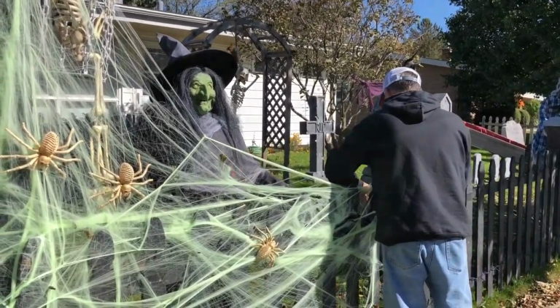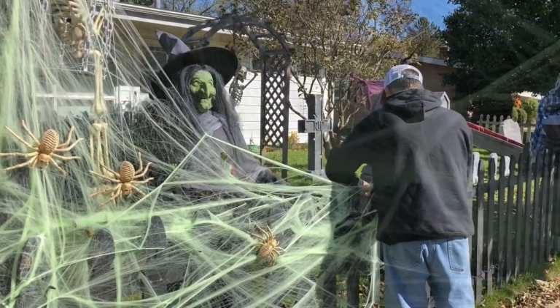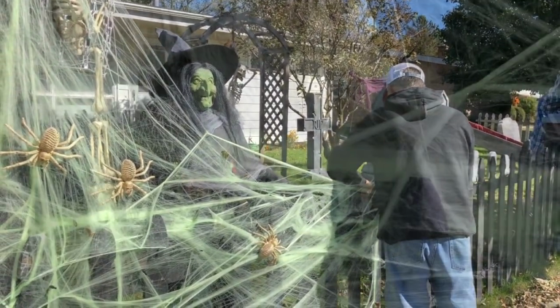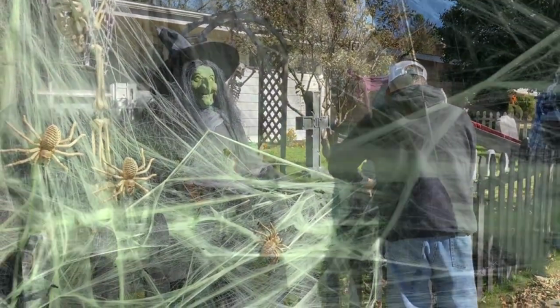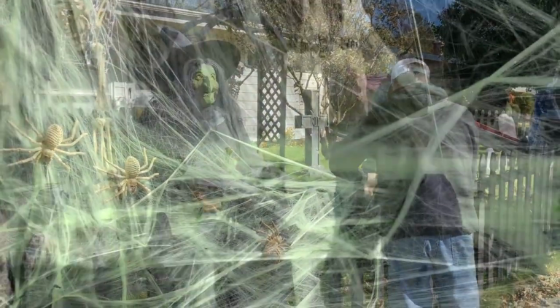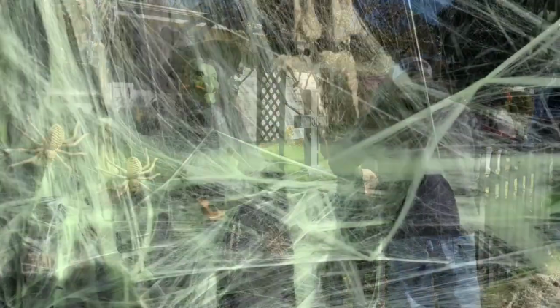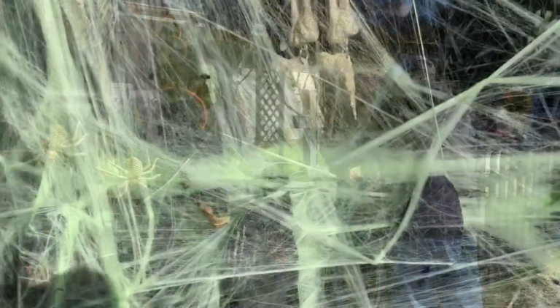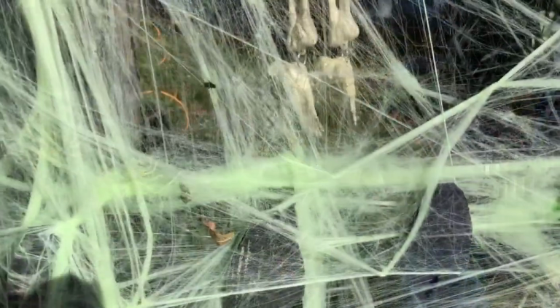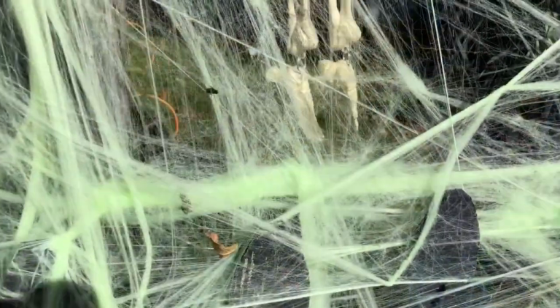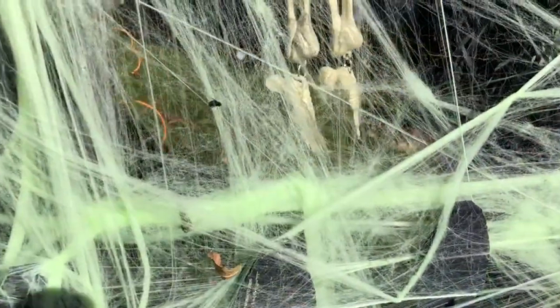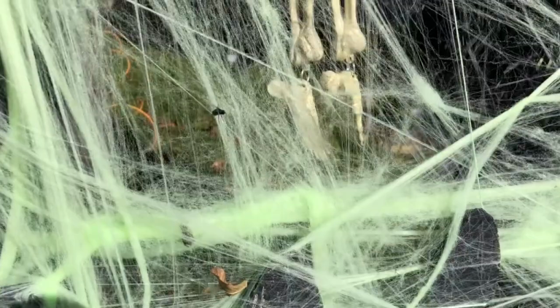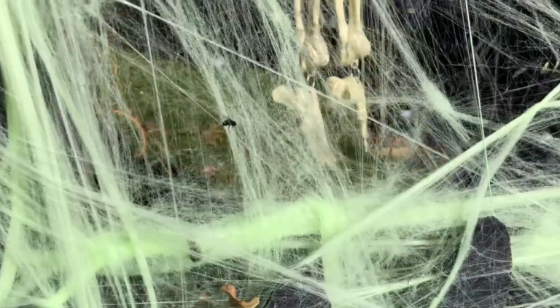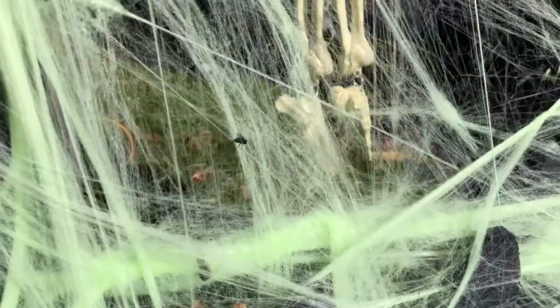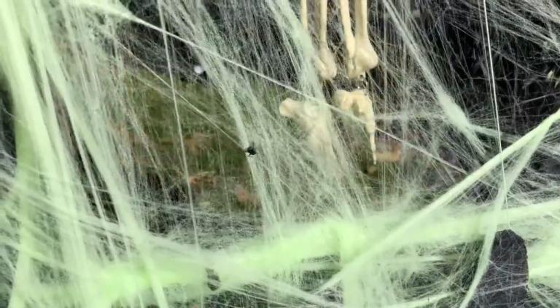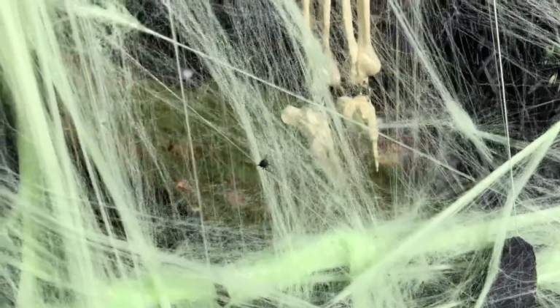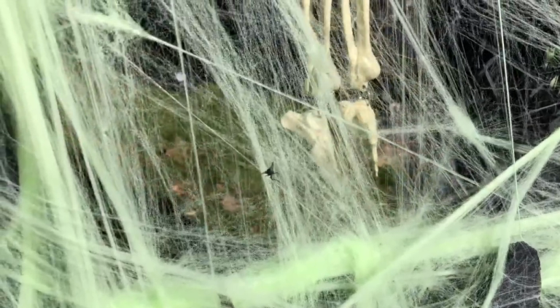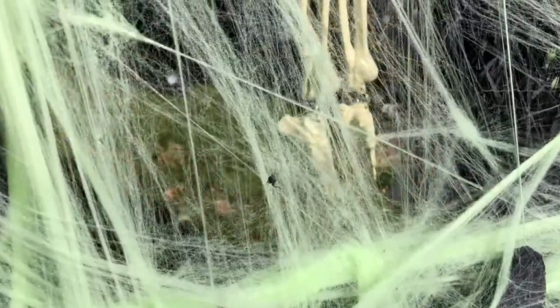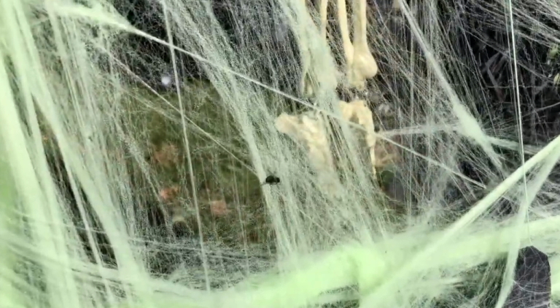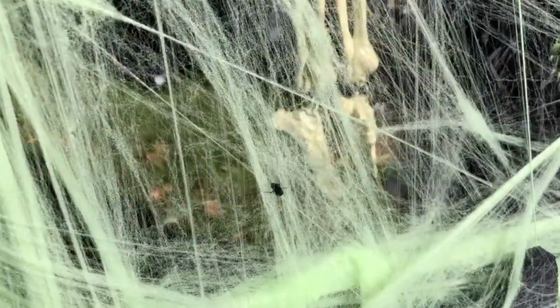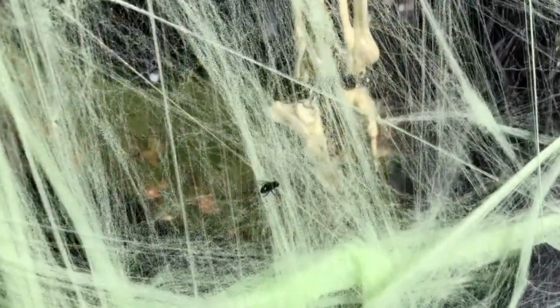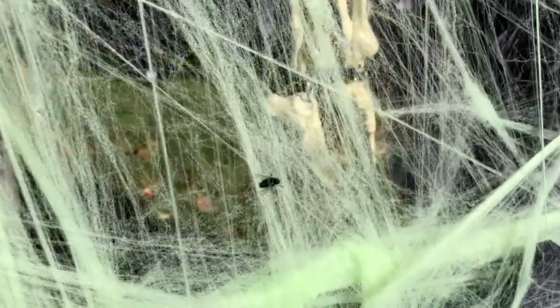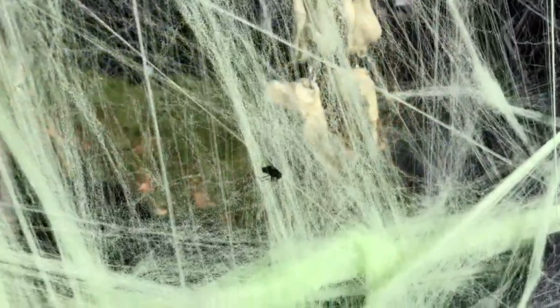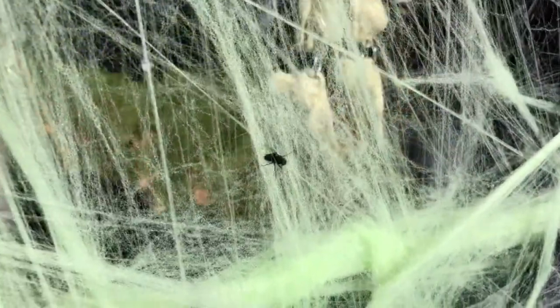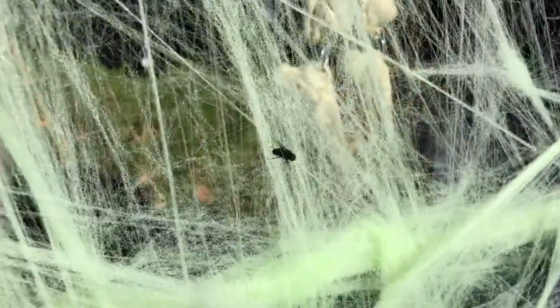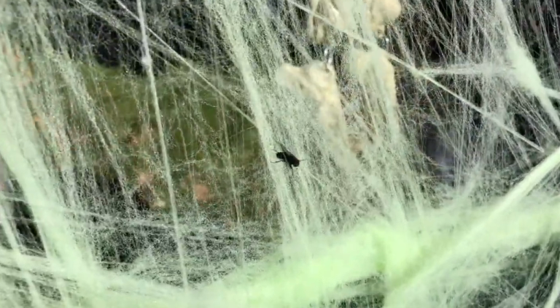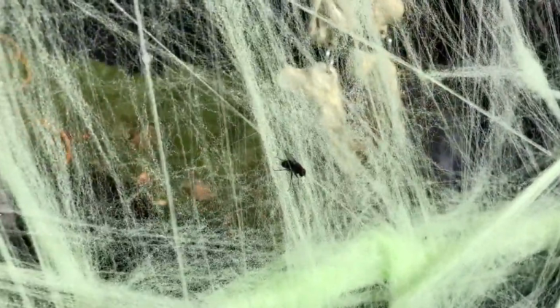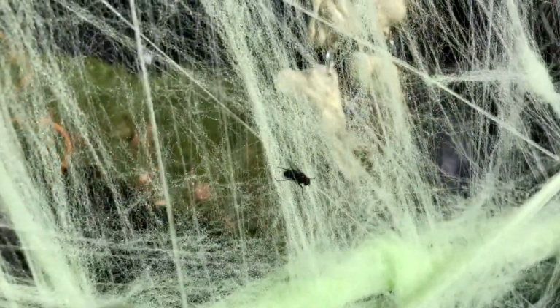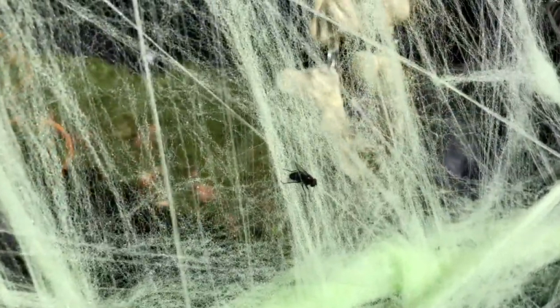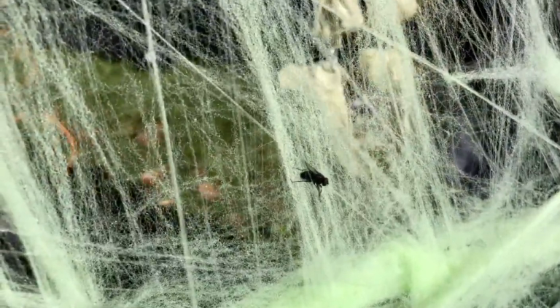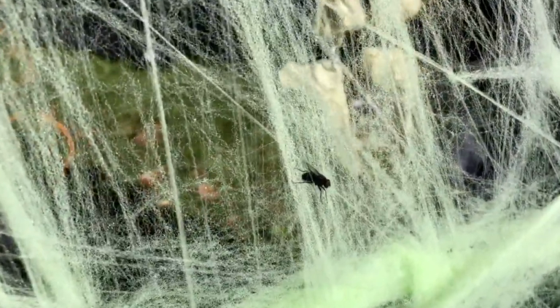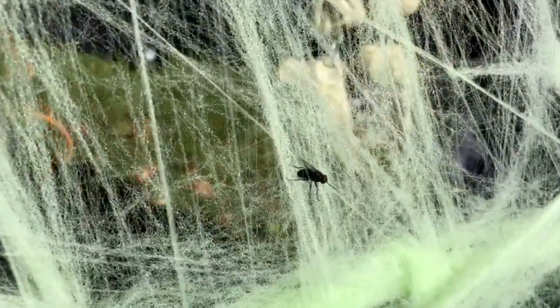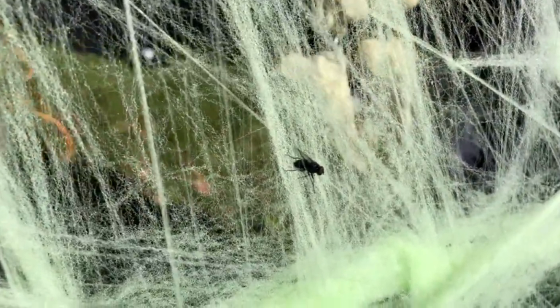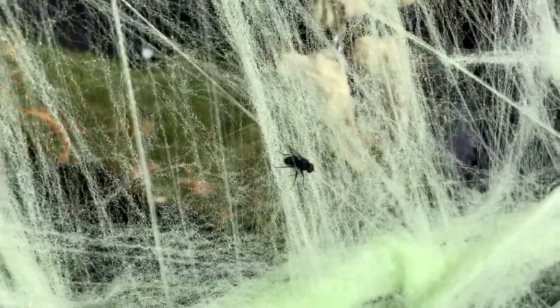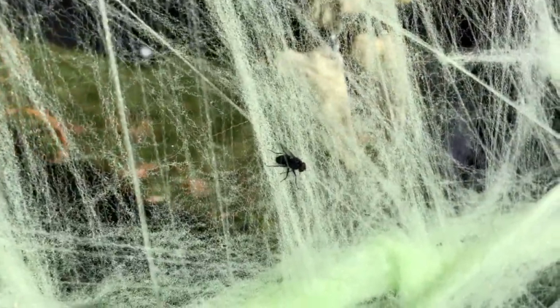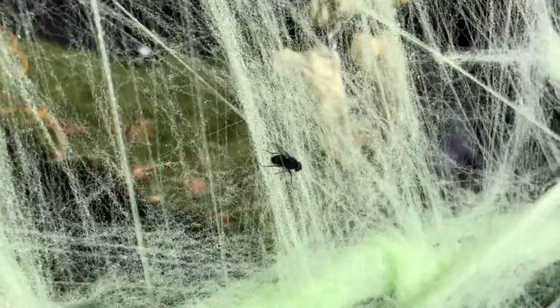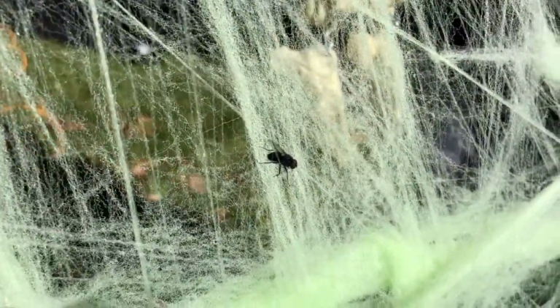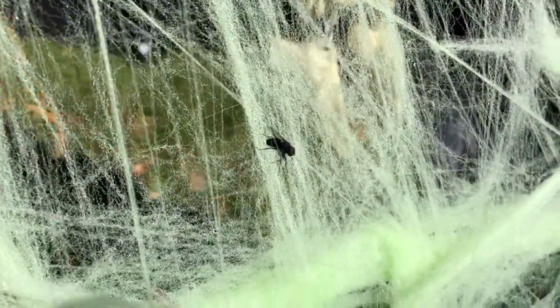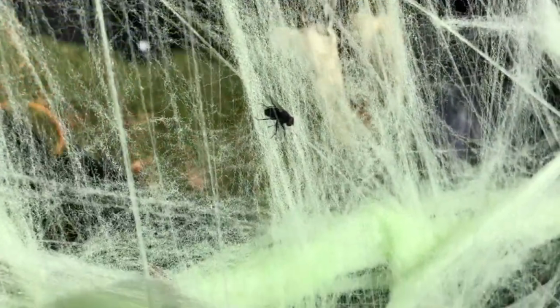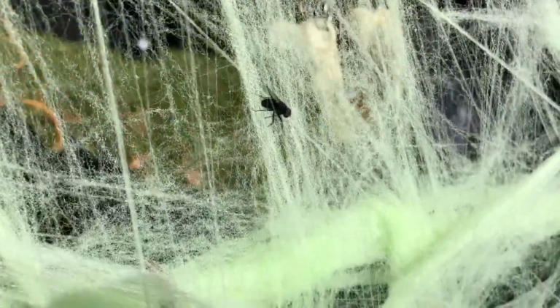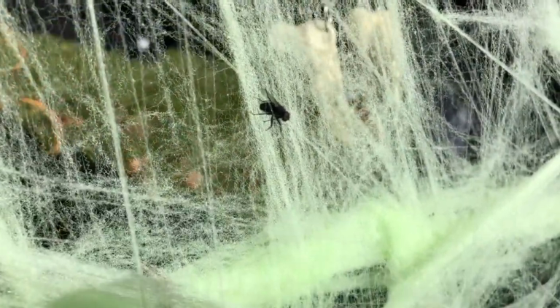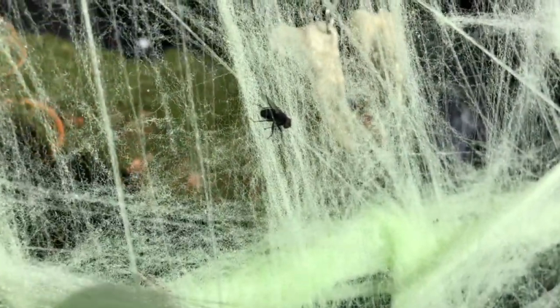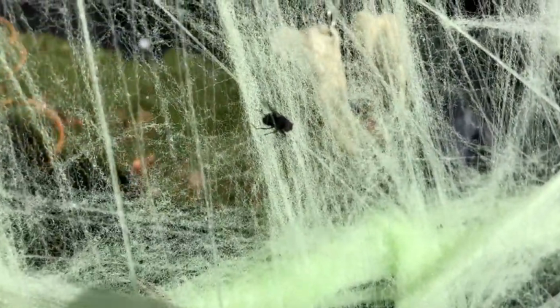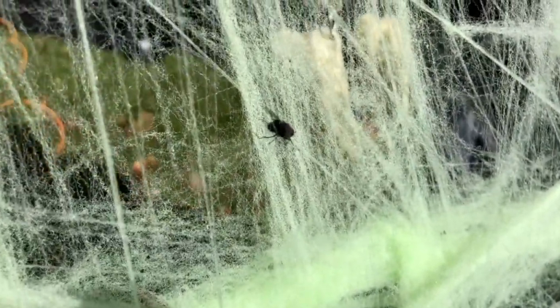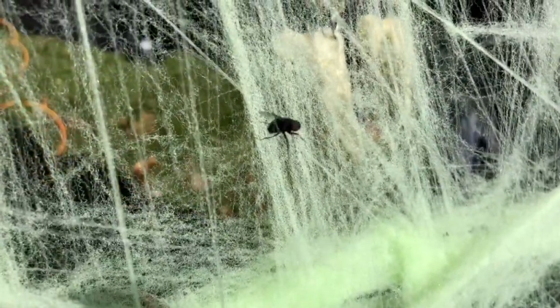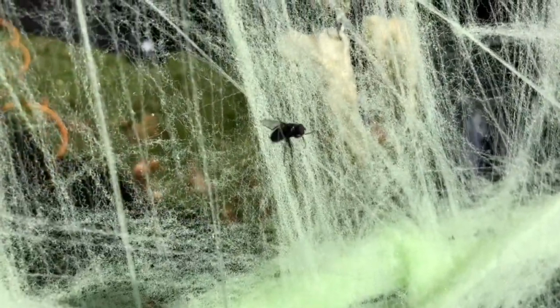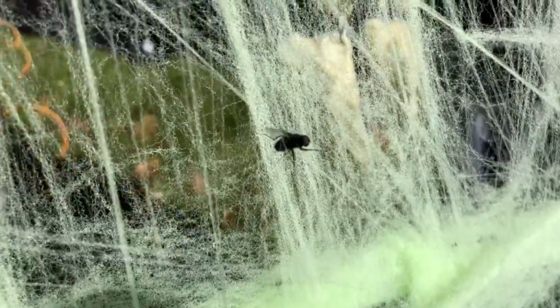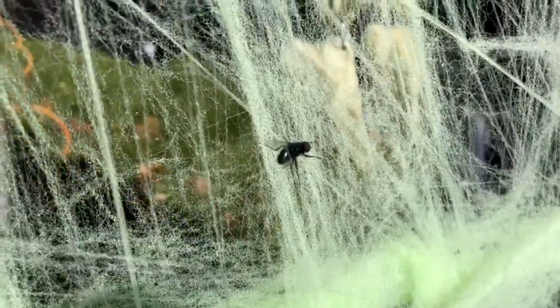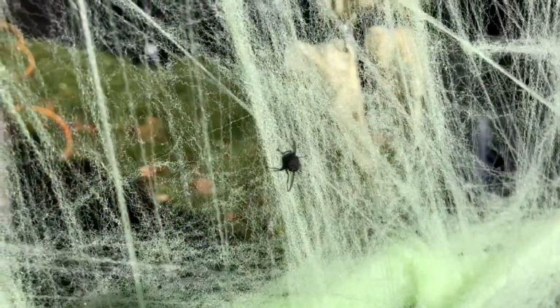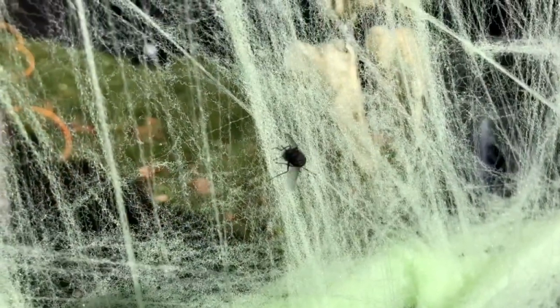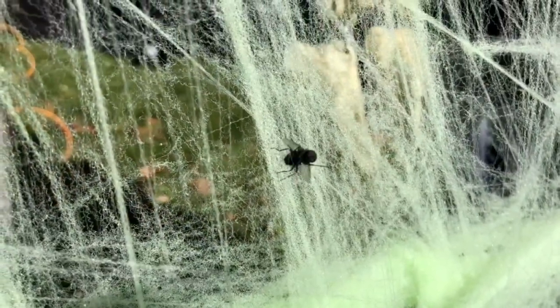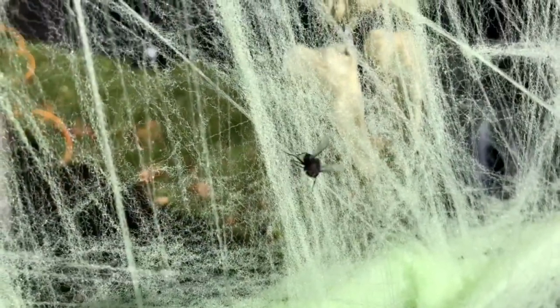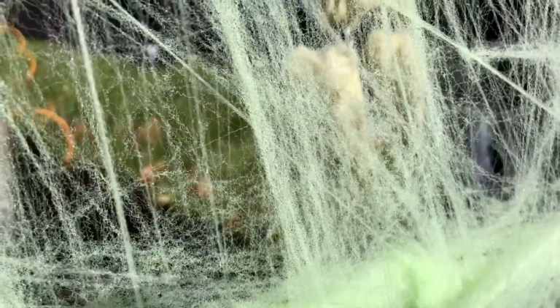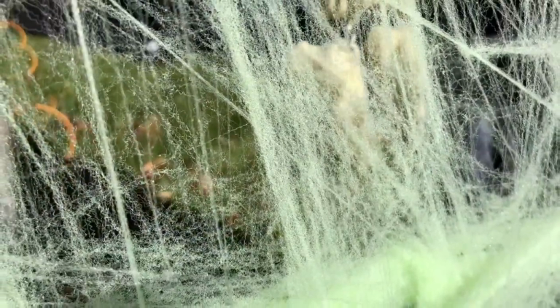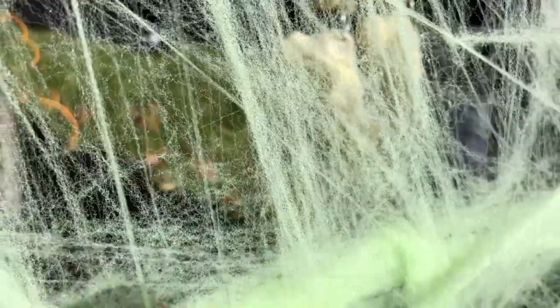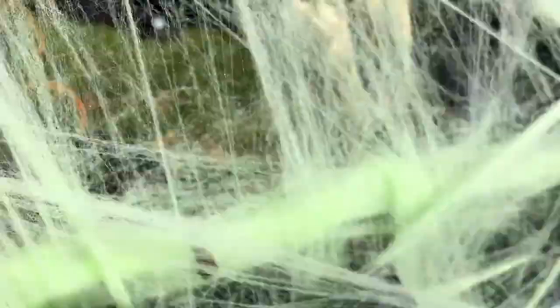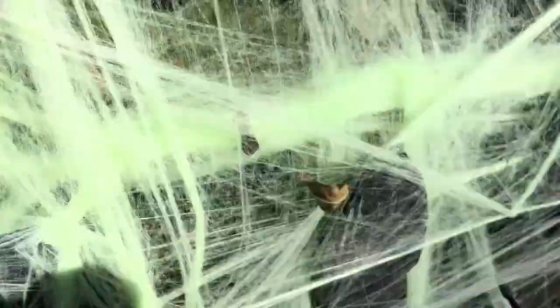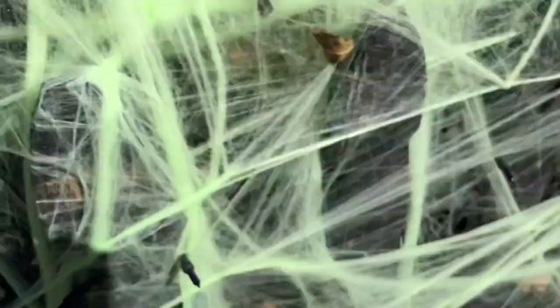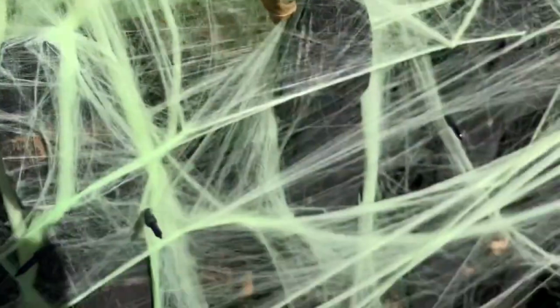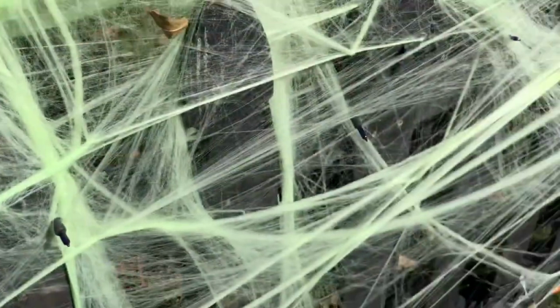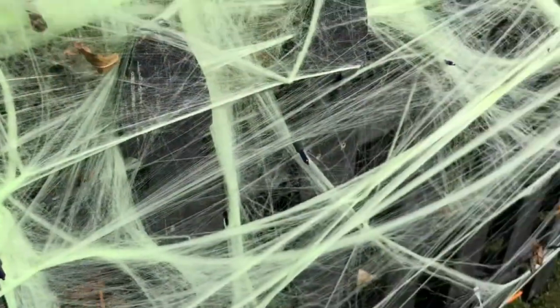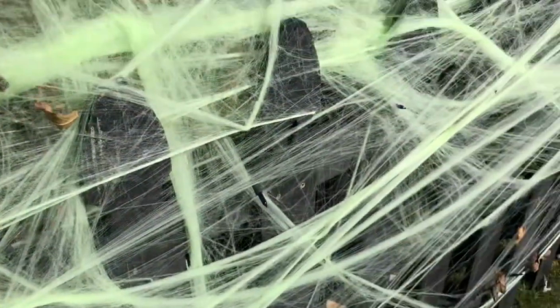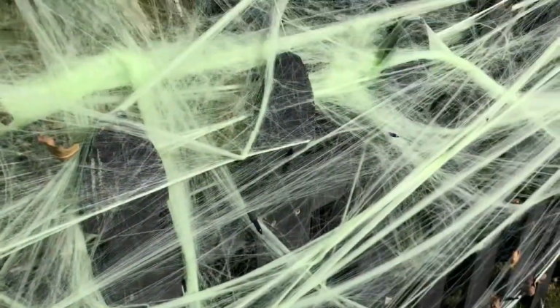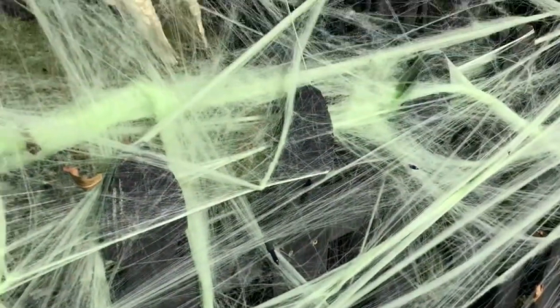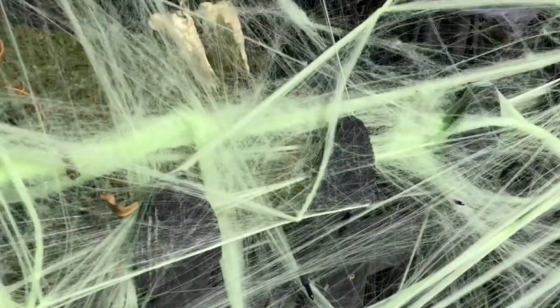Hey look, got a fly stuck in my fake web! Didn't that look funny? Oh, he got out.